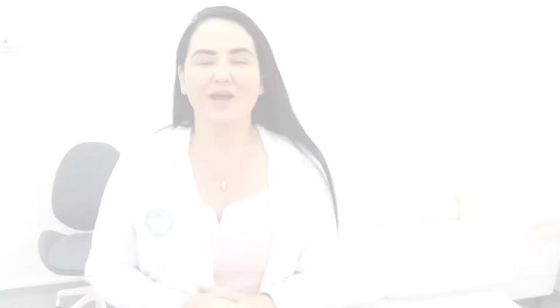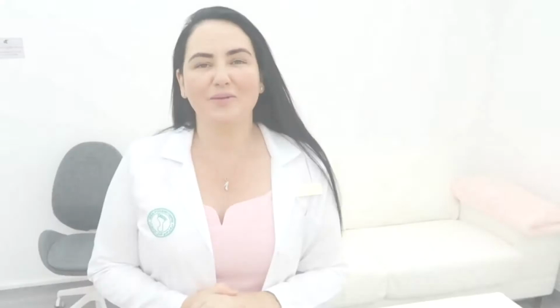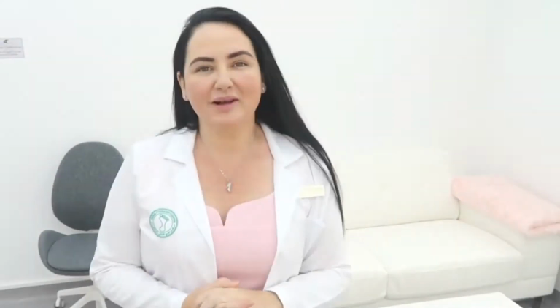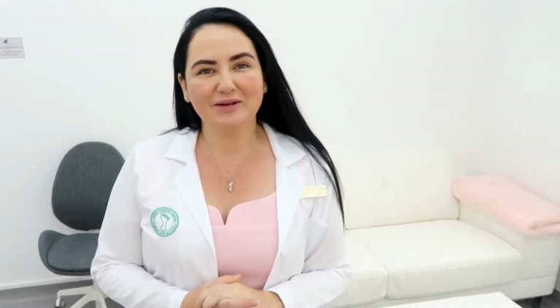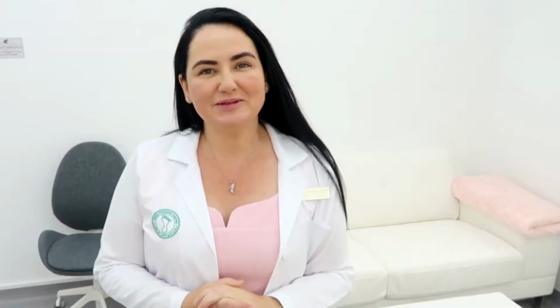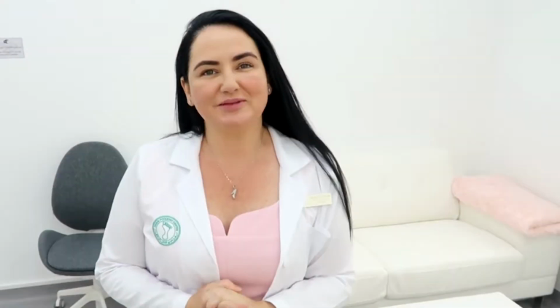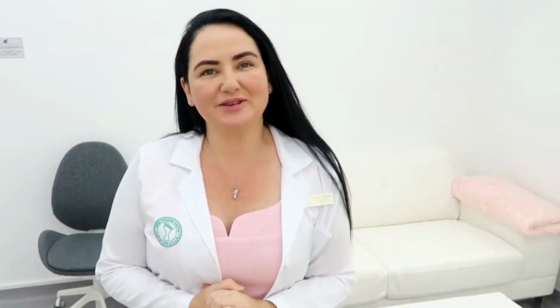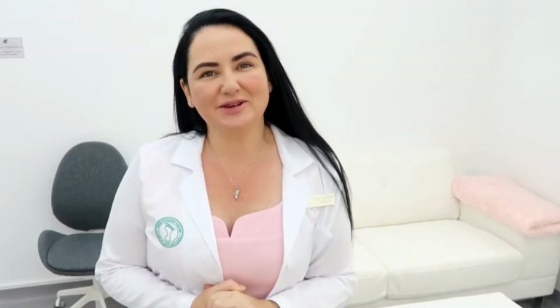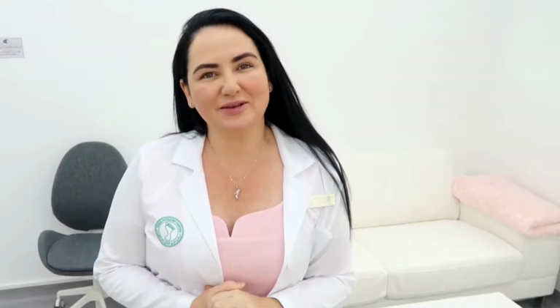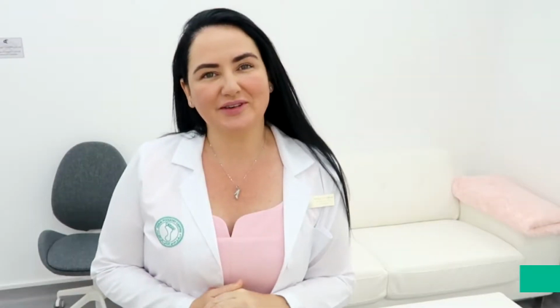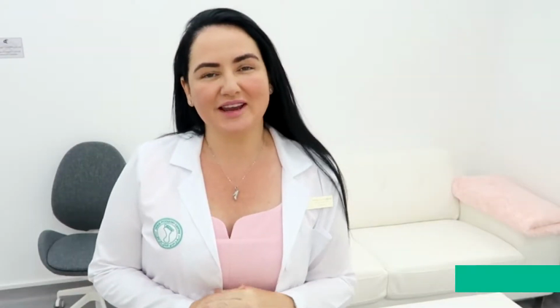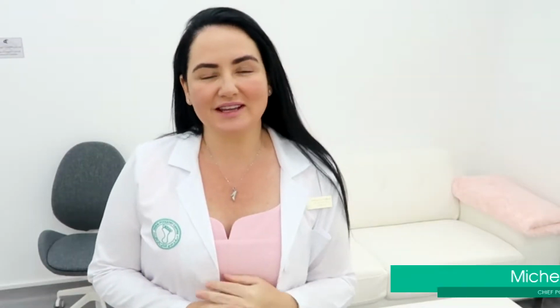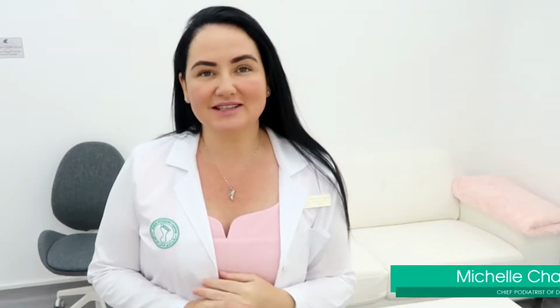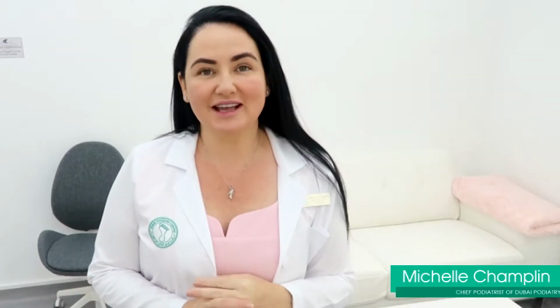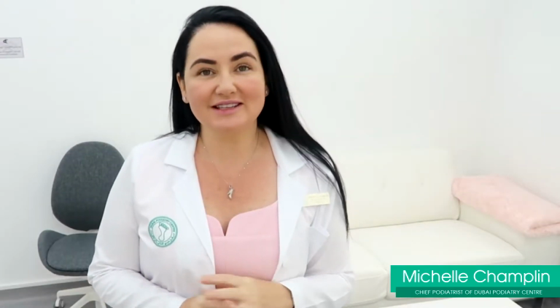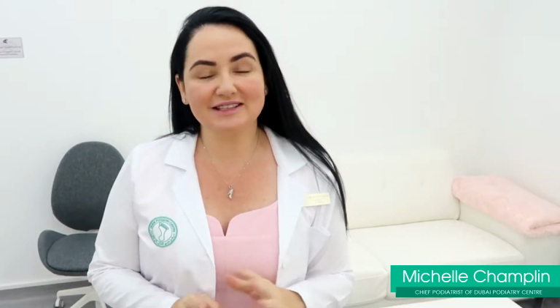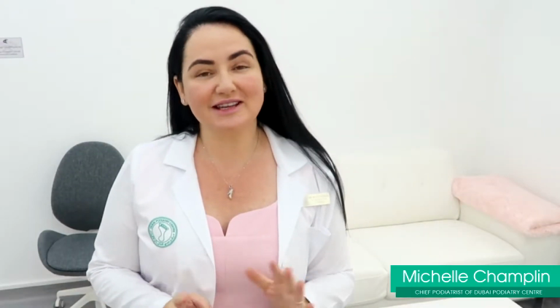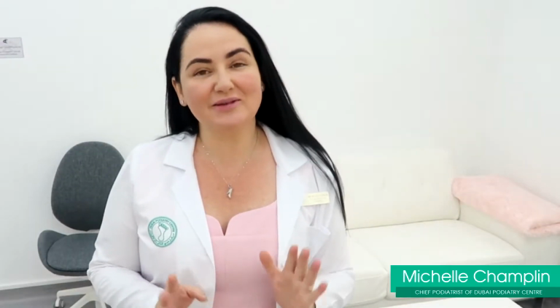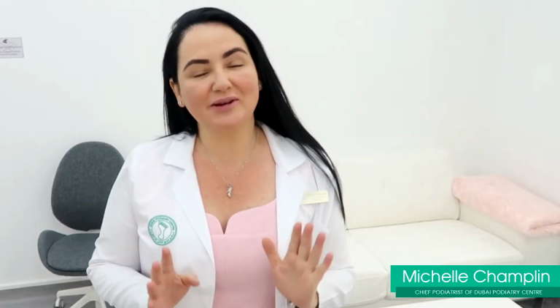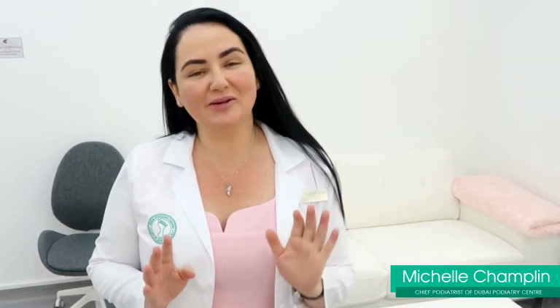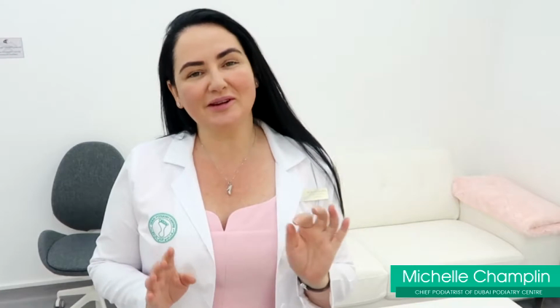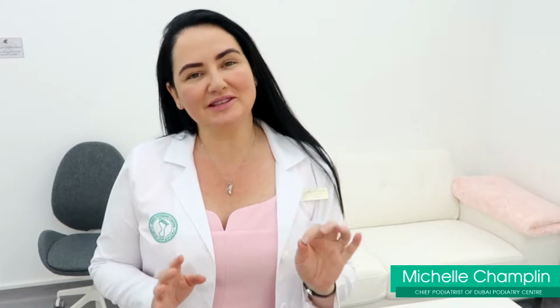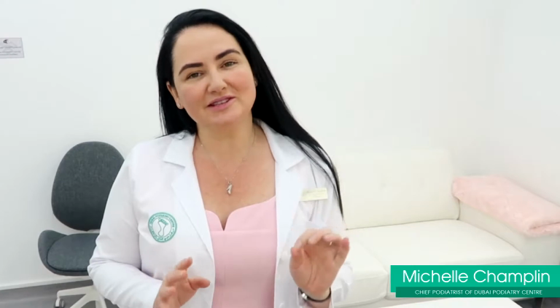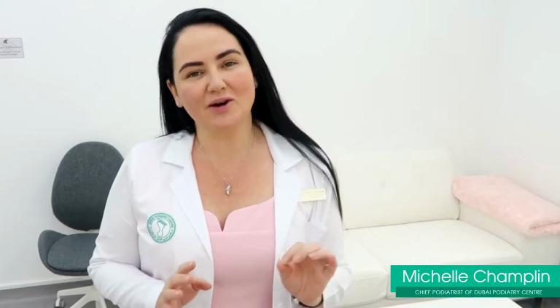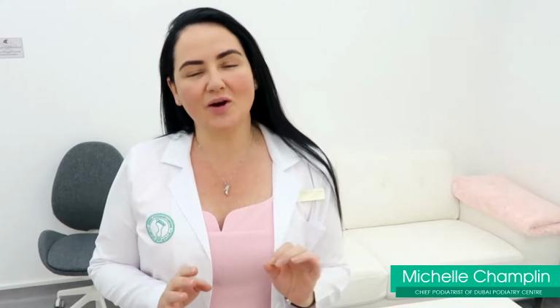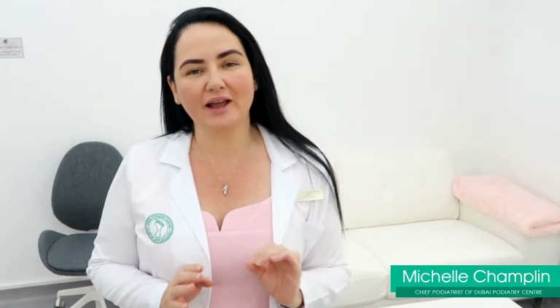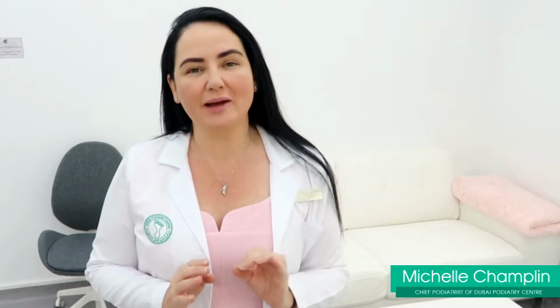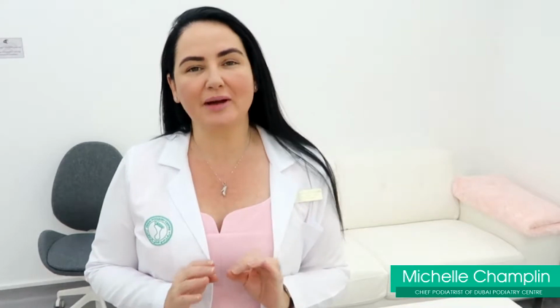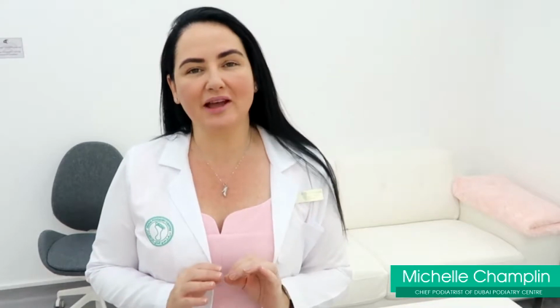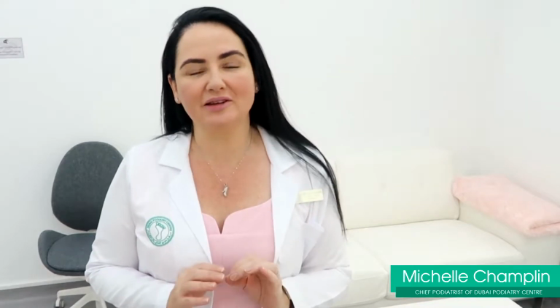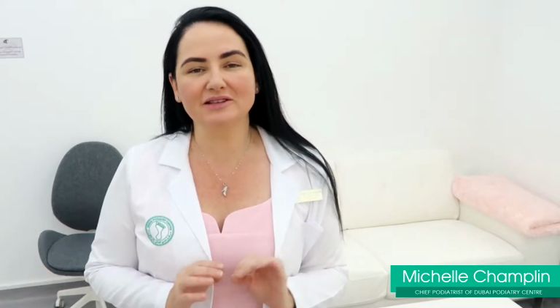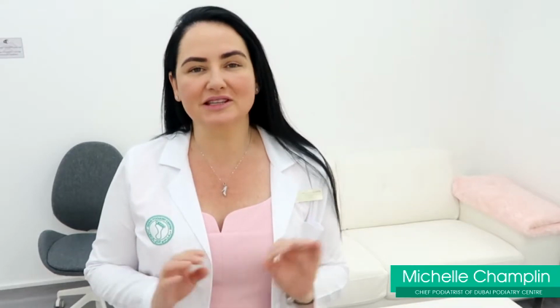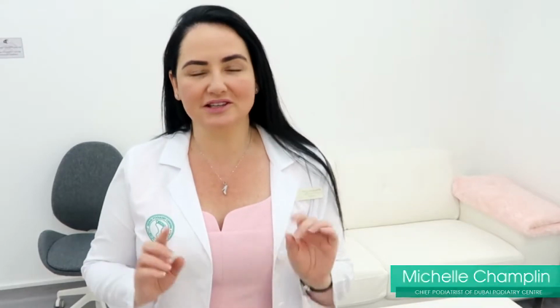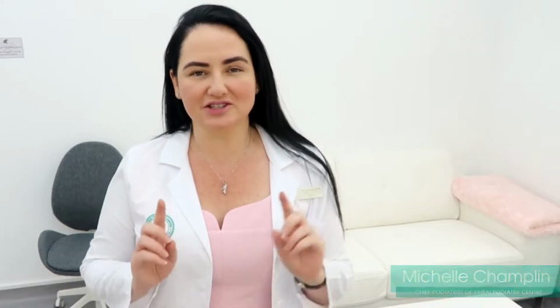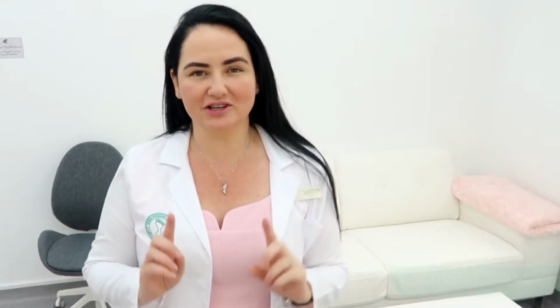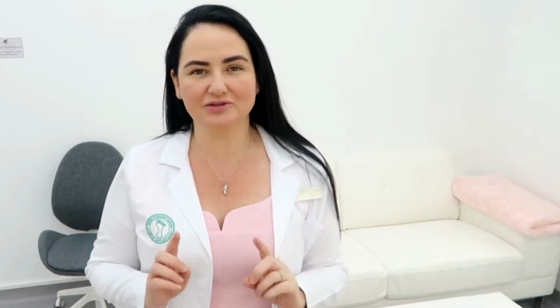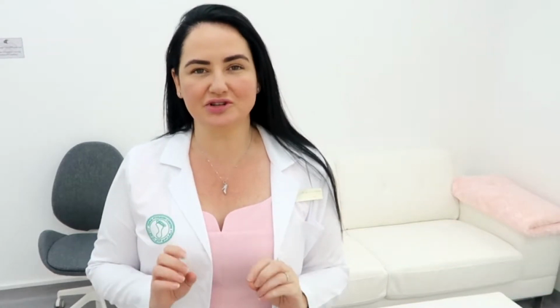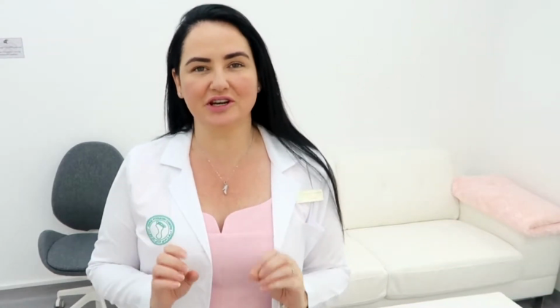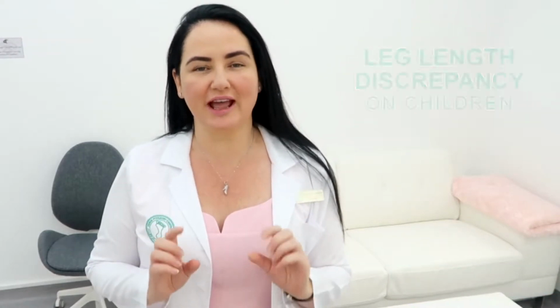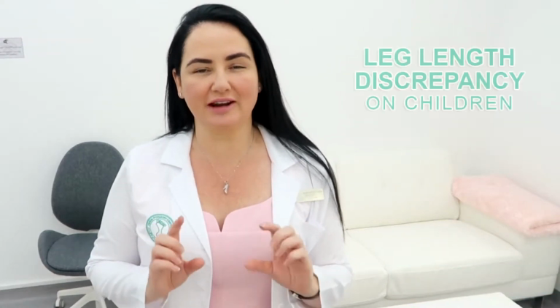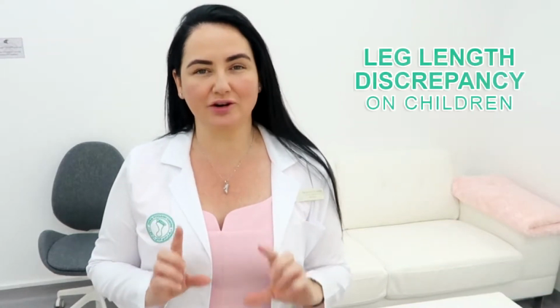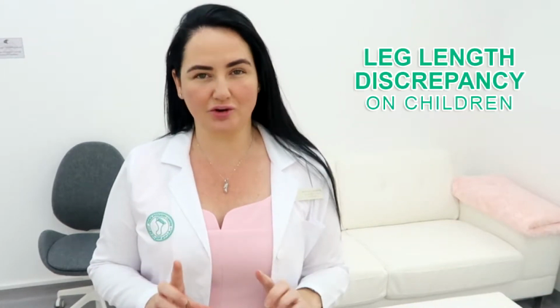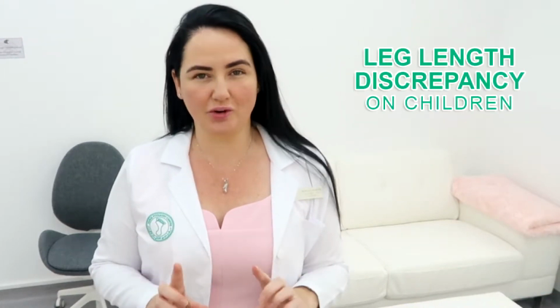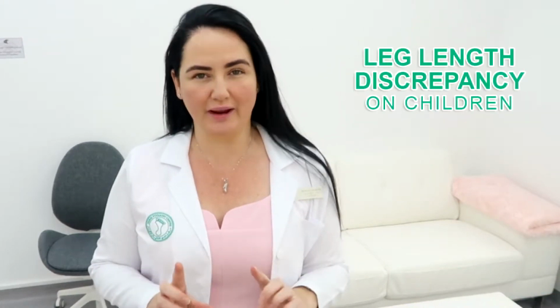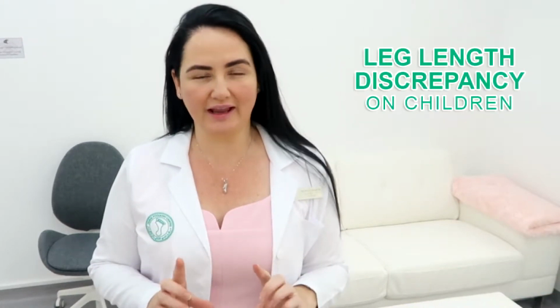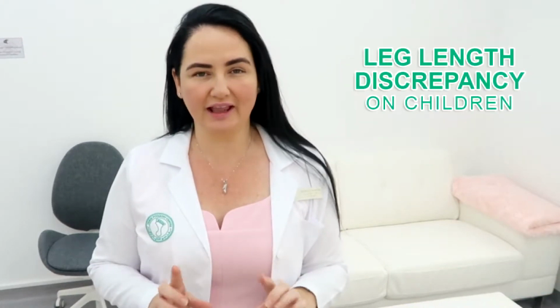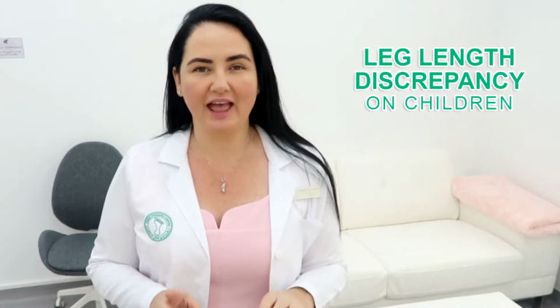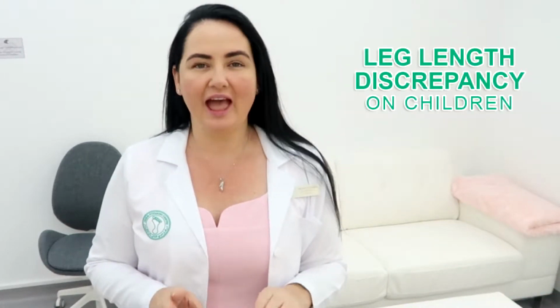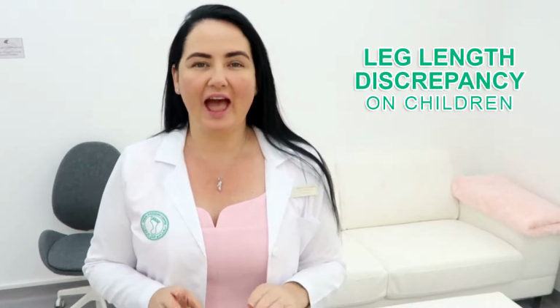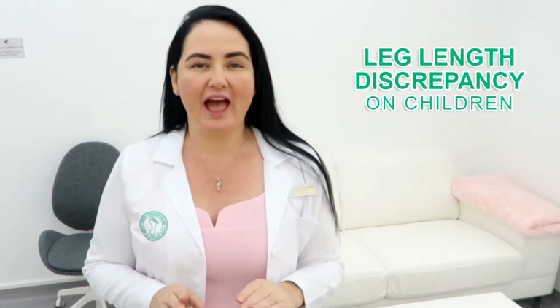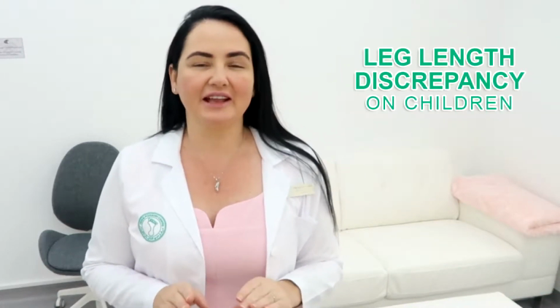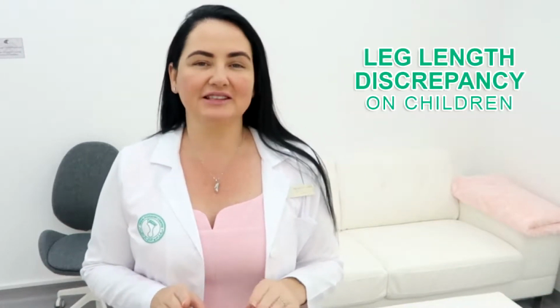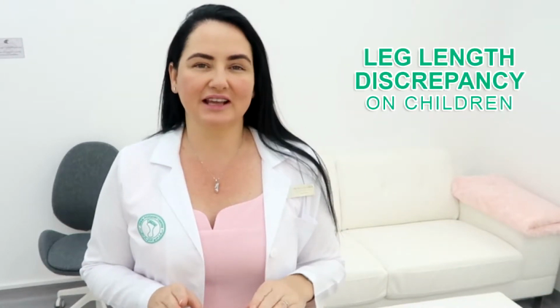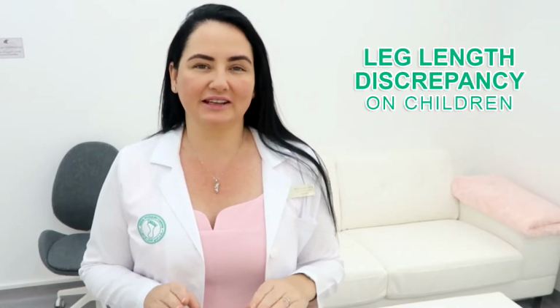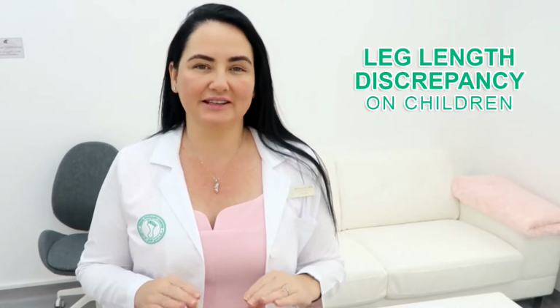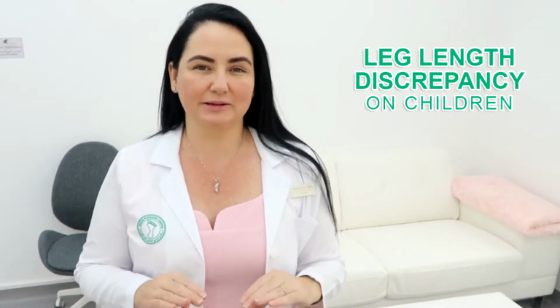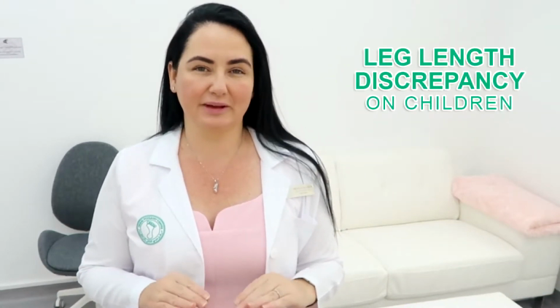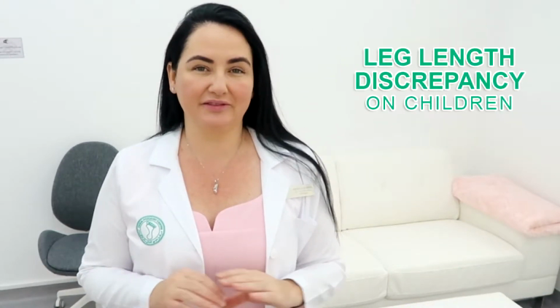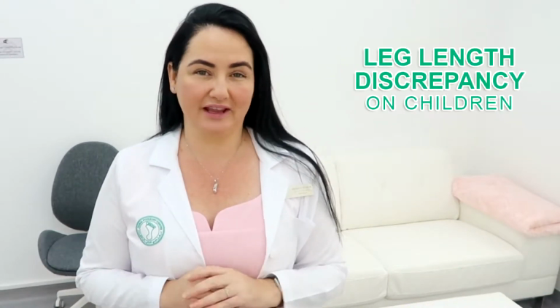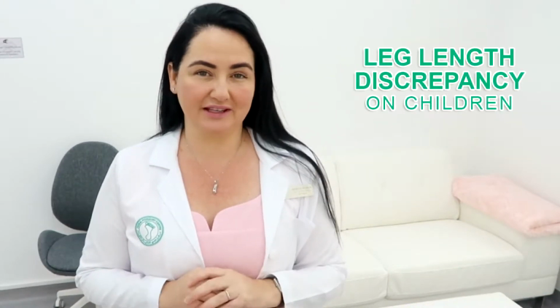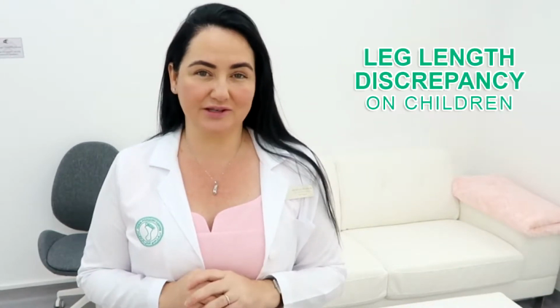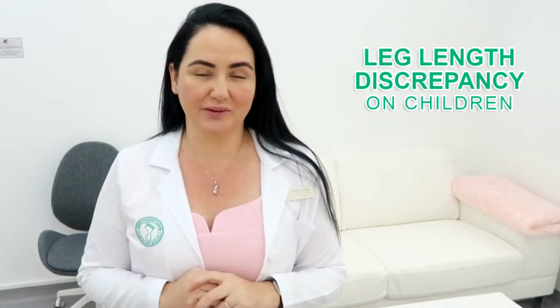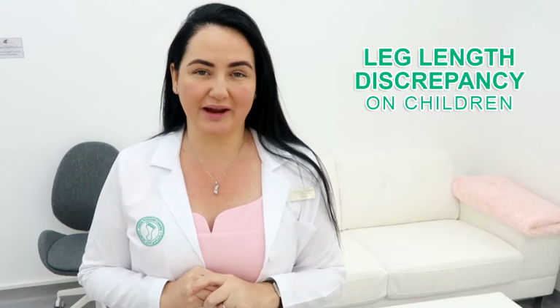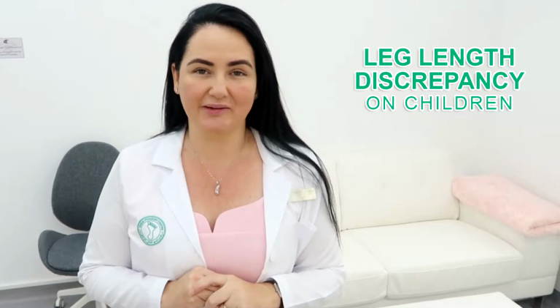Welcome to Foot Talk Fridays! Today we're going to talk about children, growing, and a little bit of intoing.